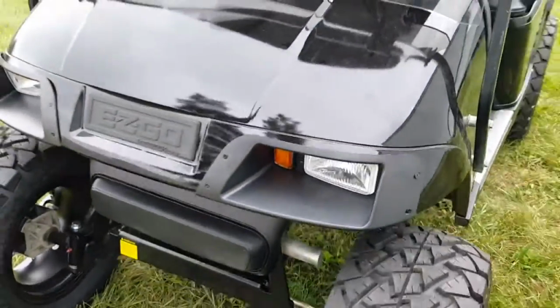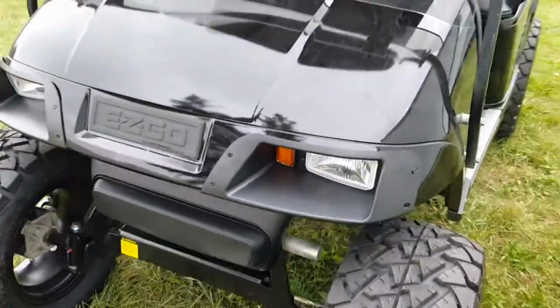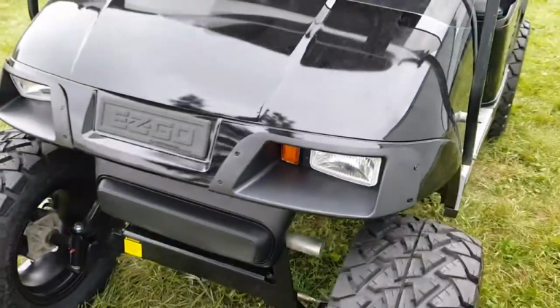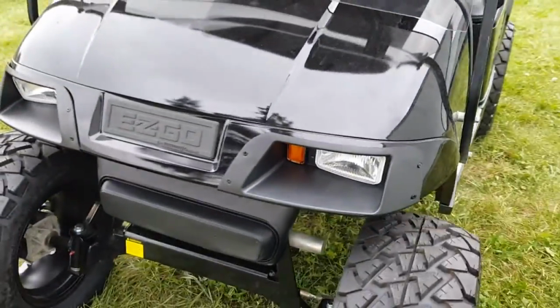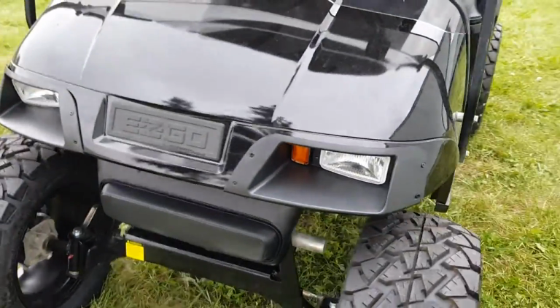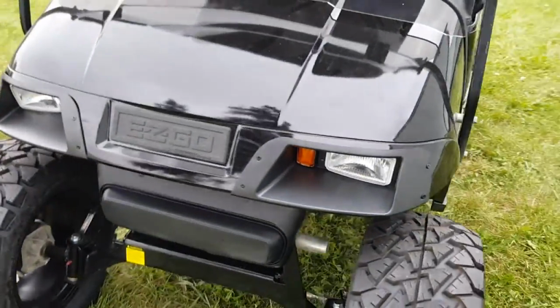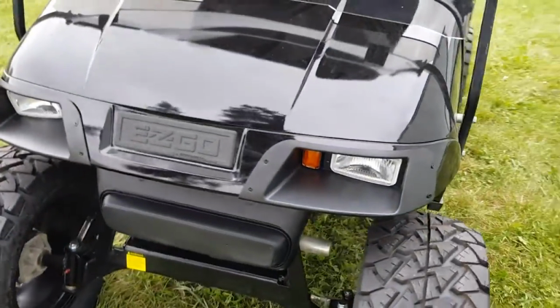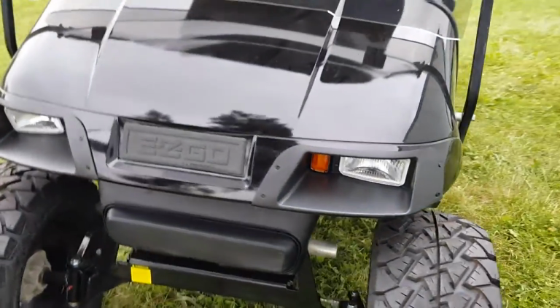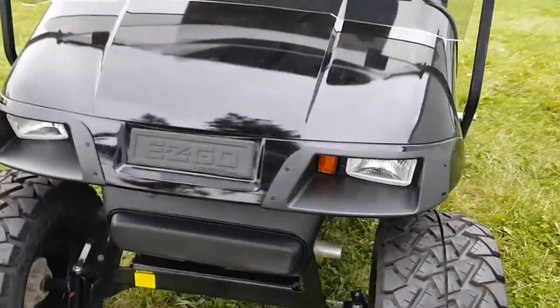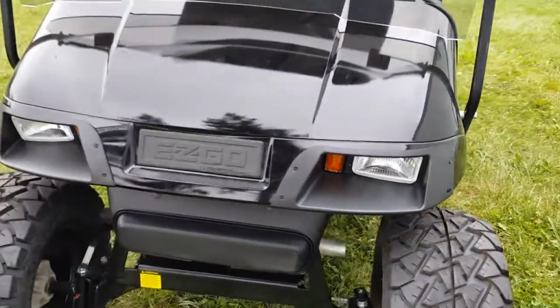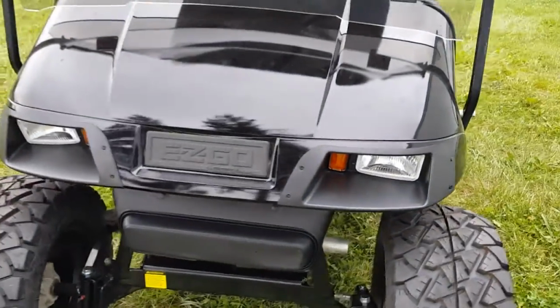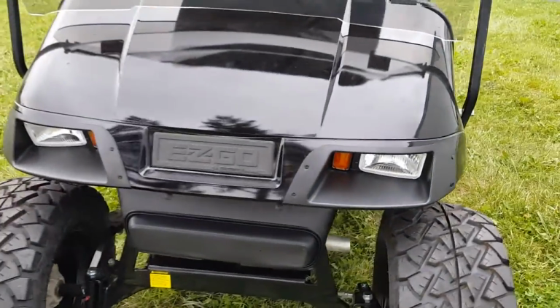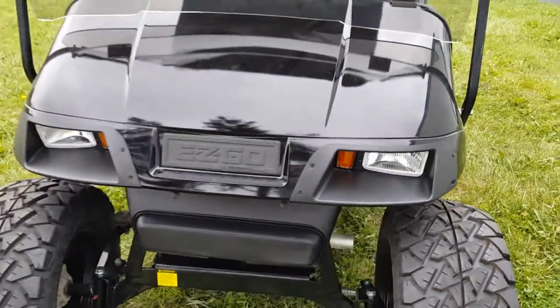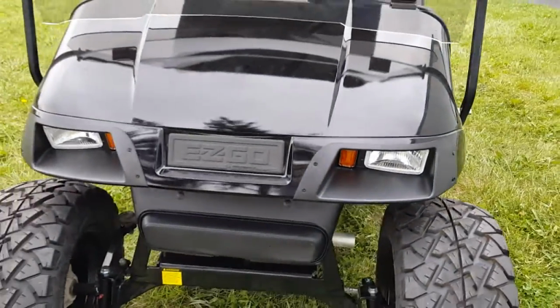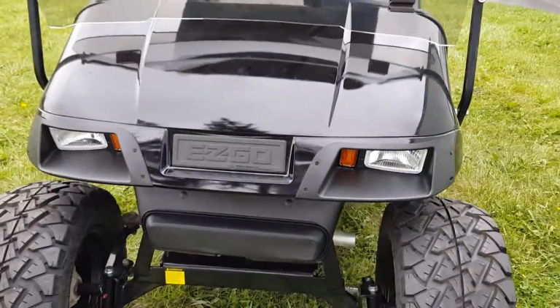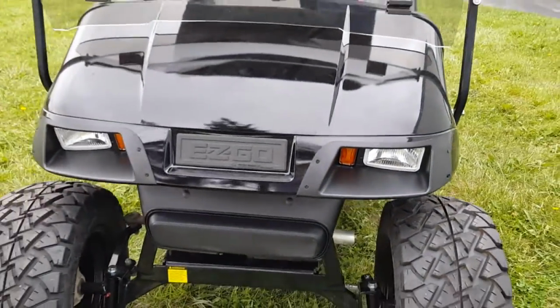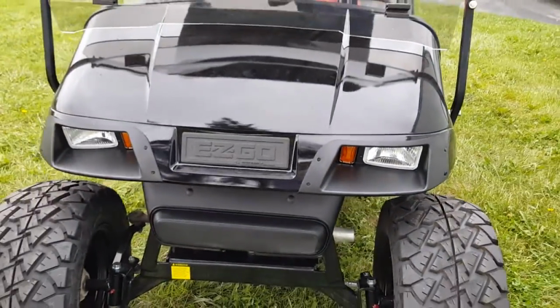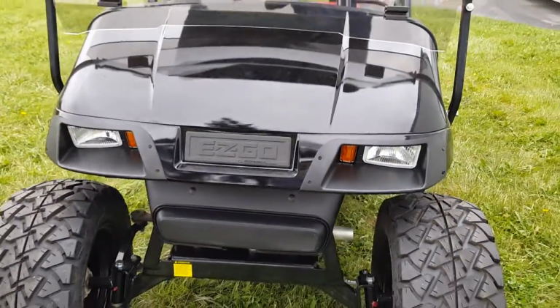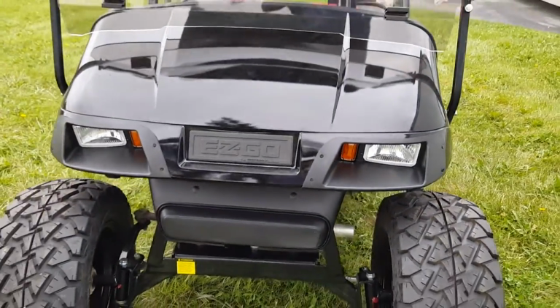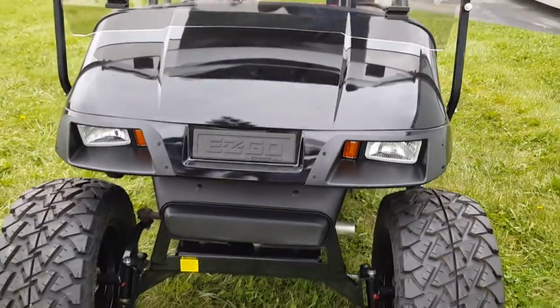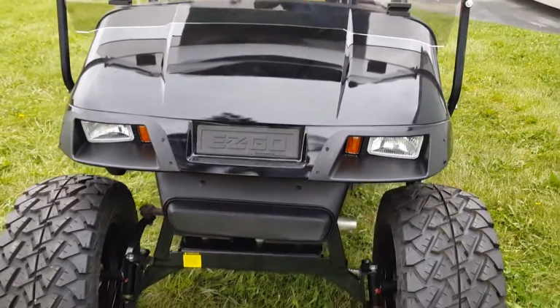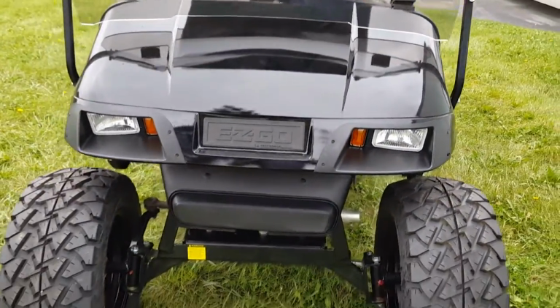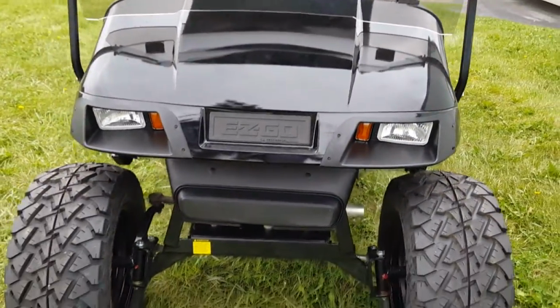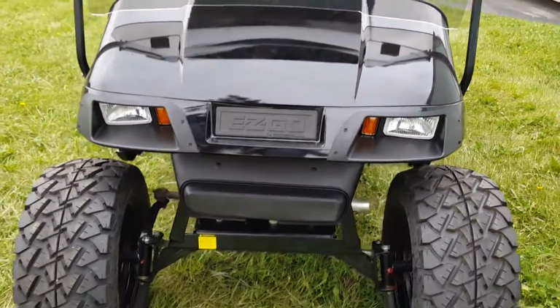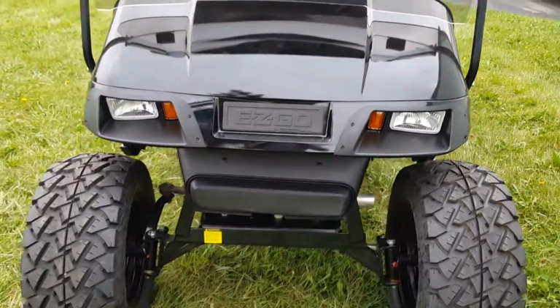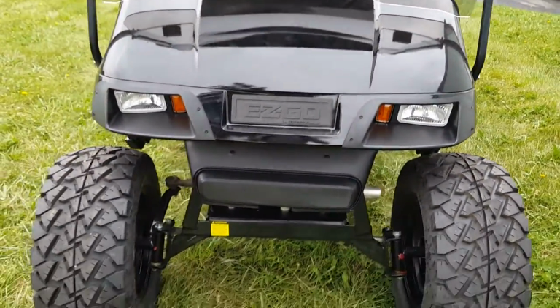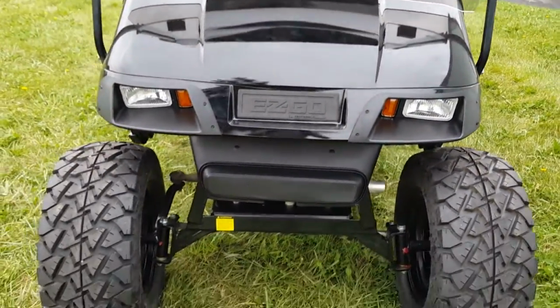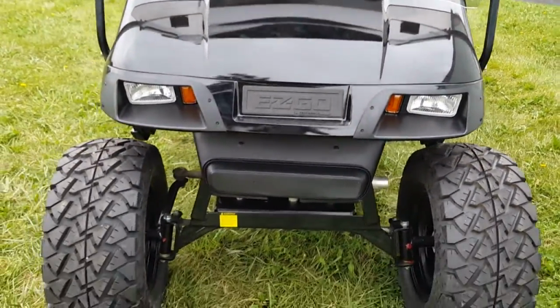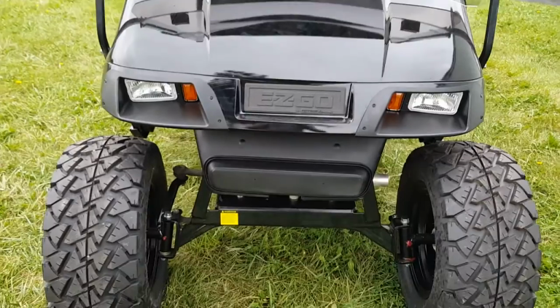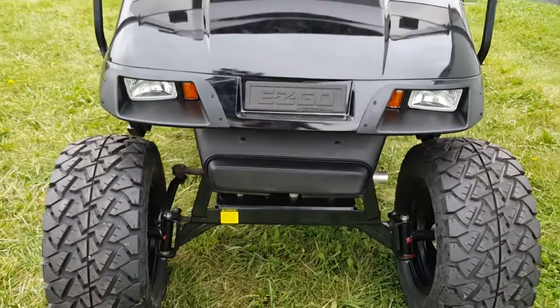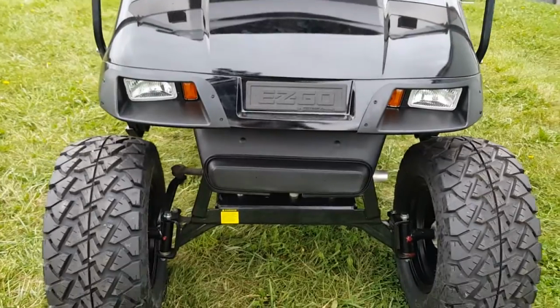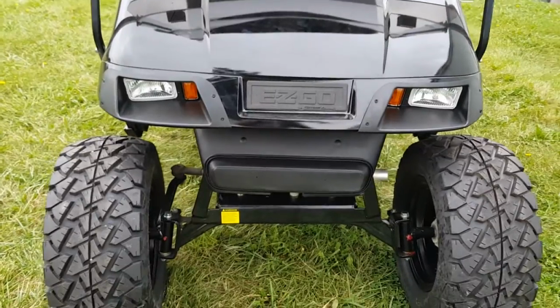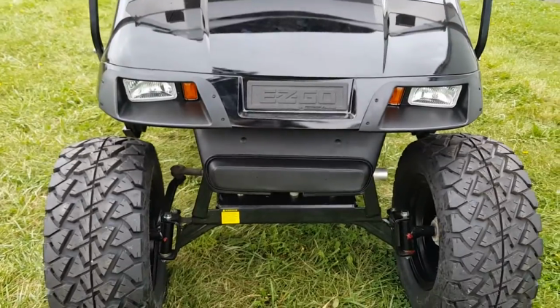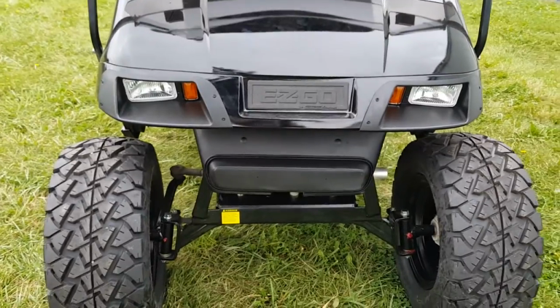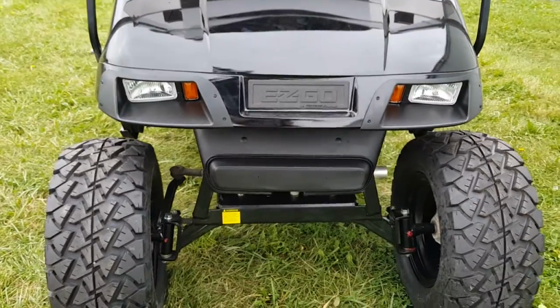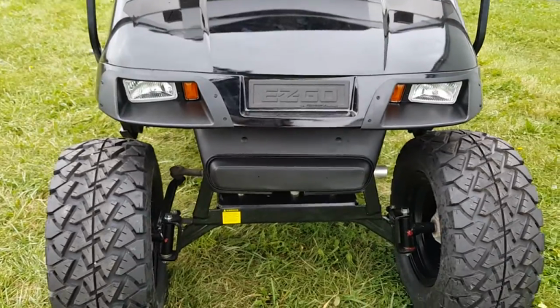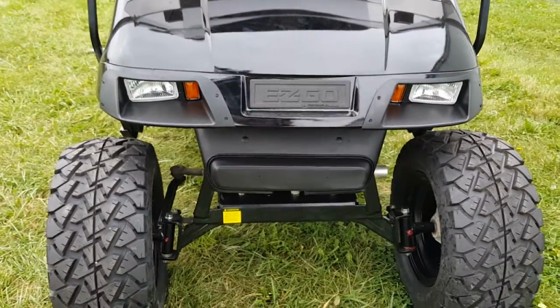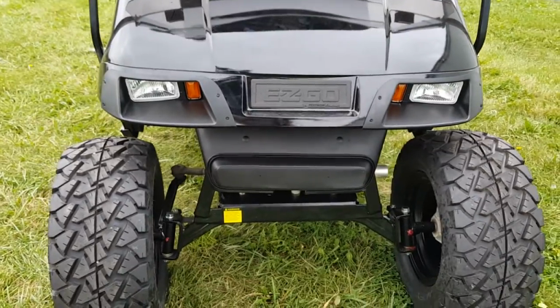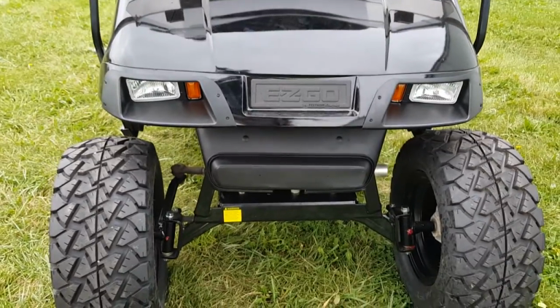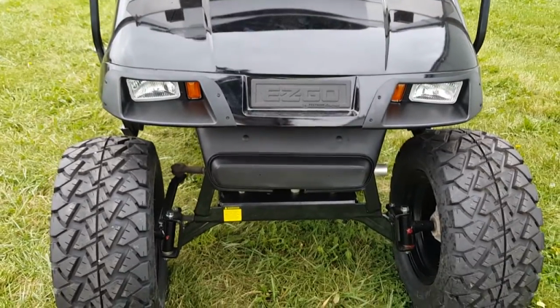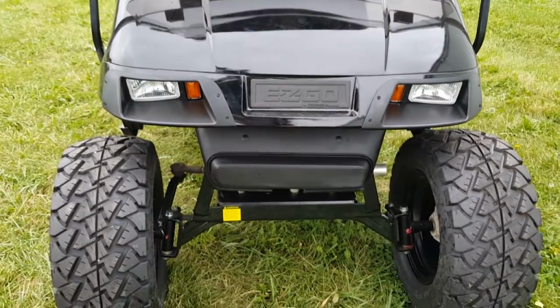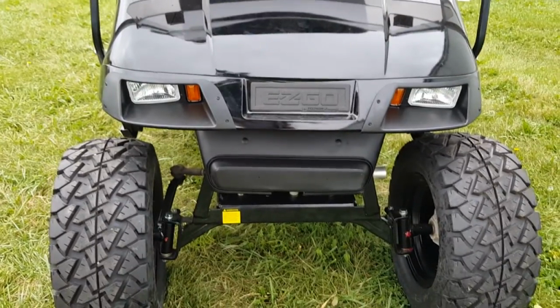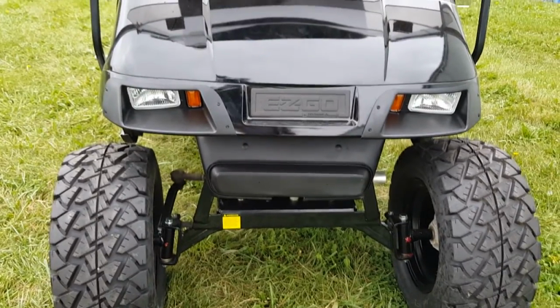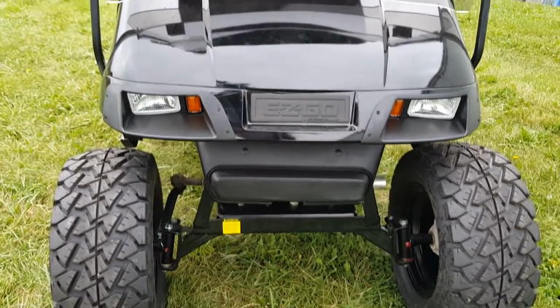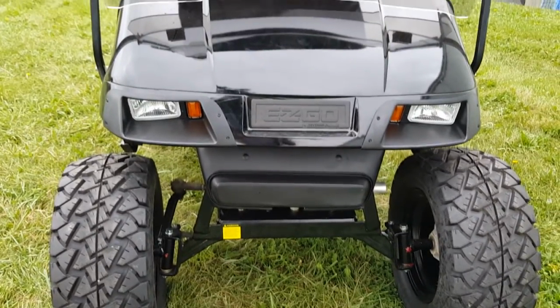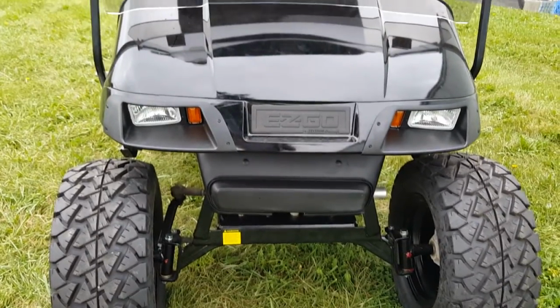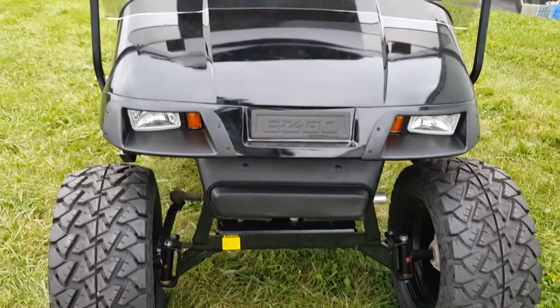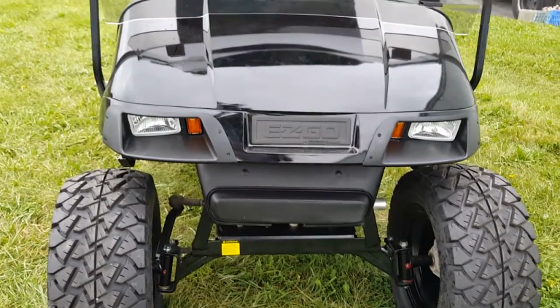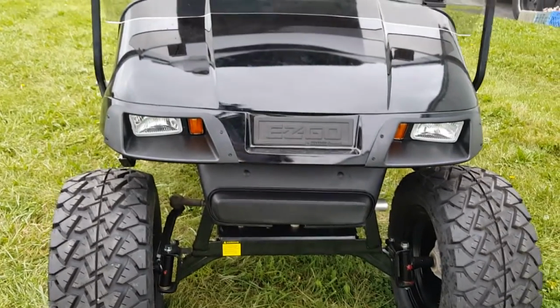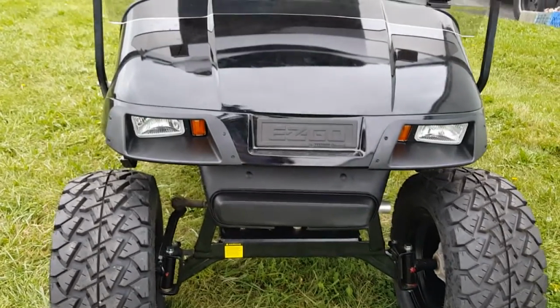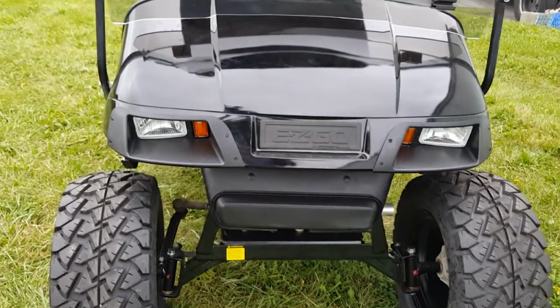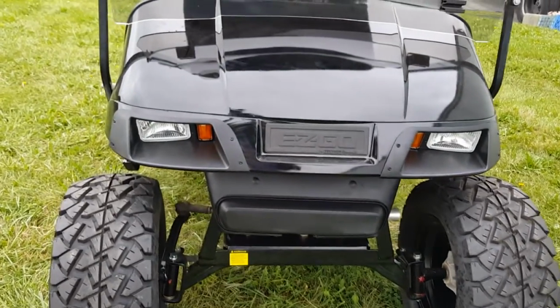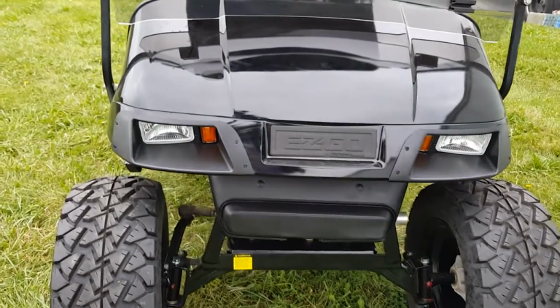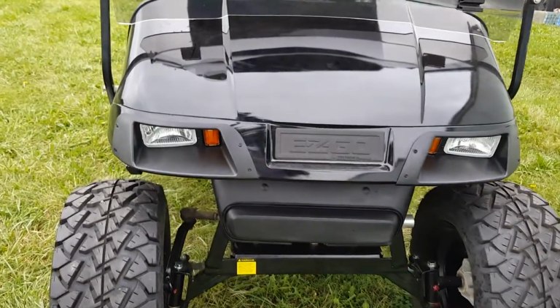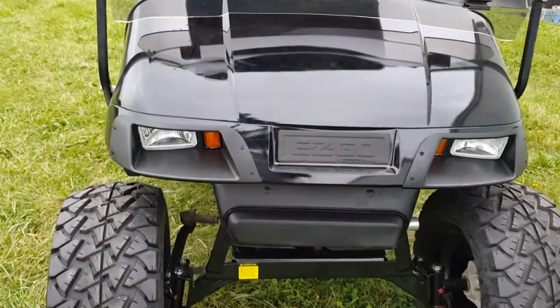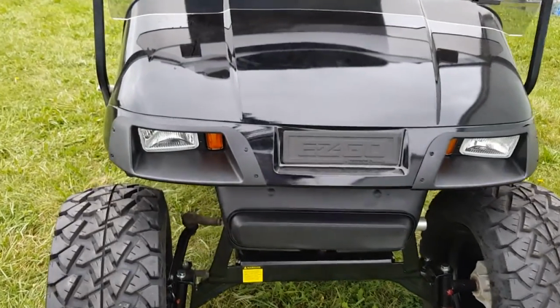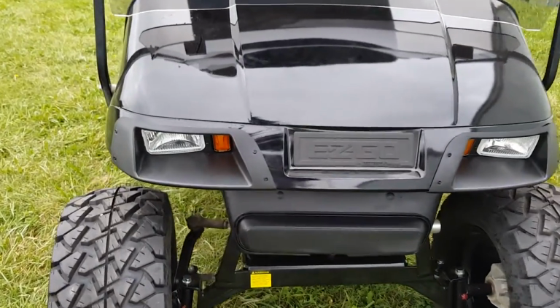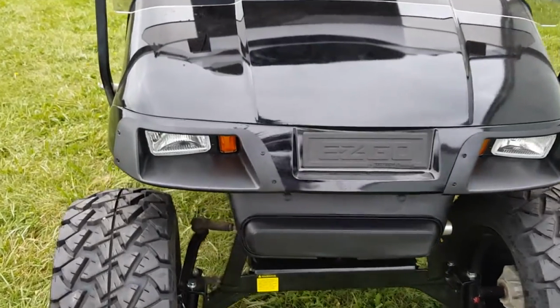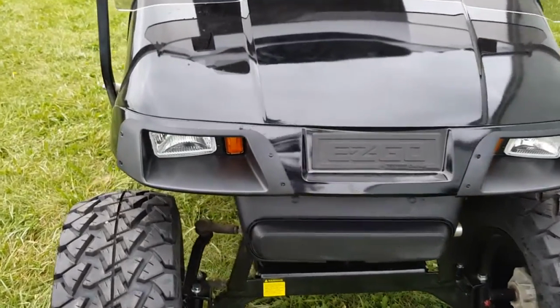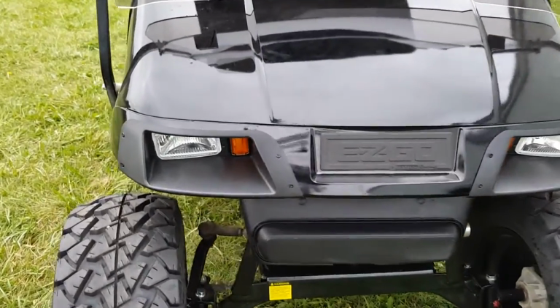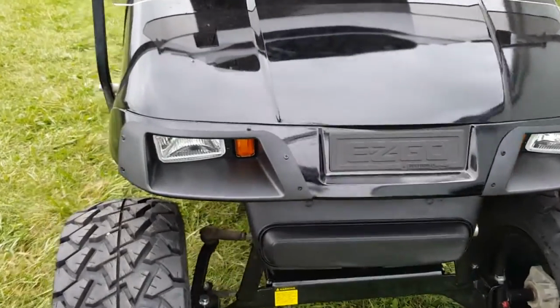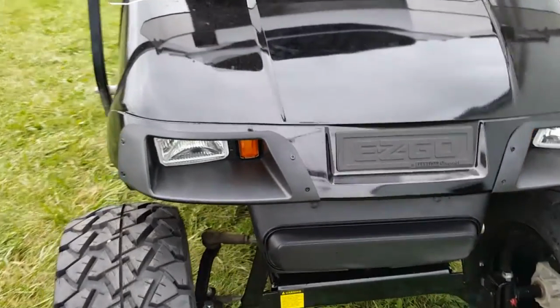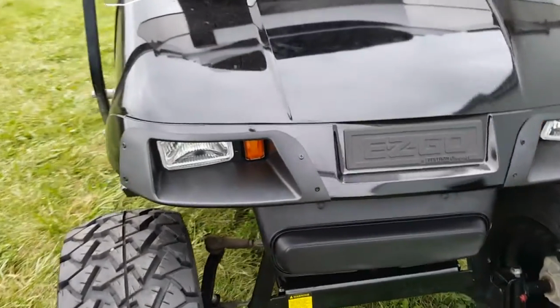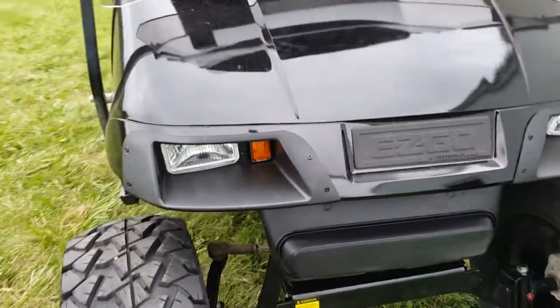It also has the street legal light package on it, so it's got turn signals, horn, headlights, and taillights.